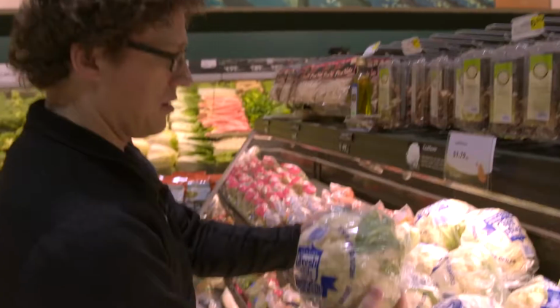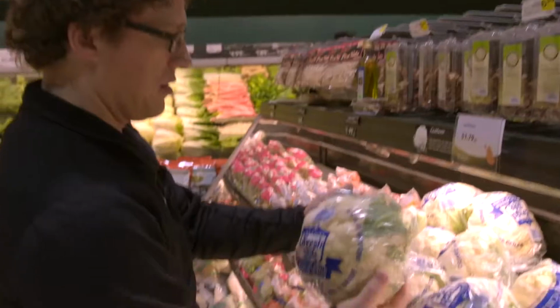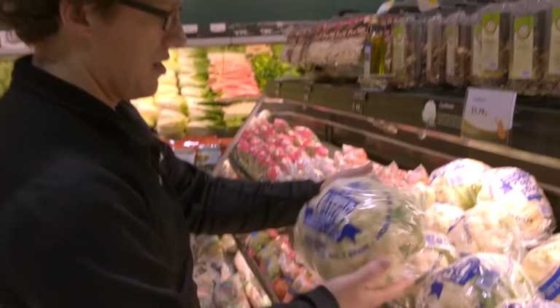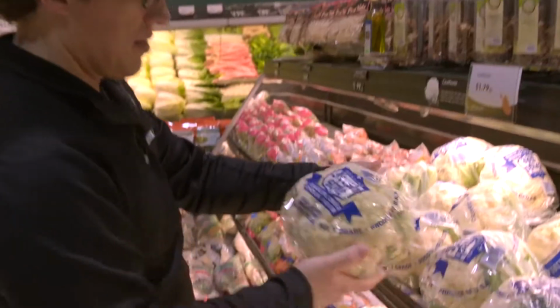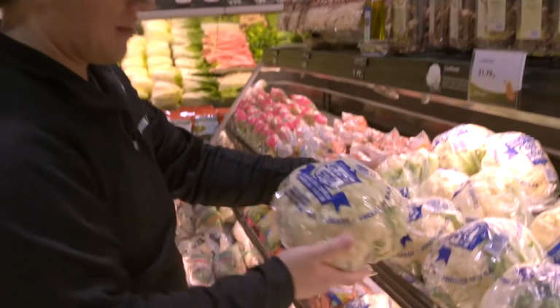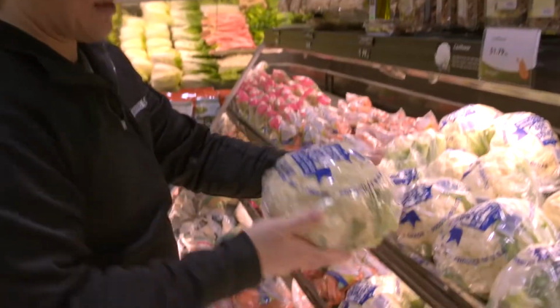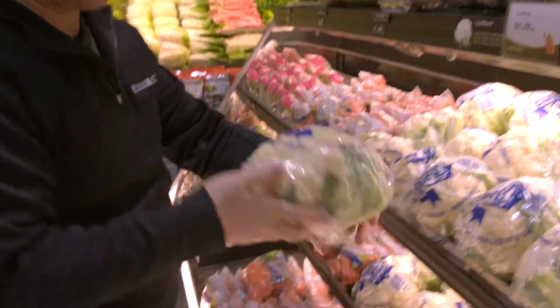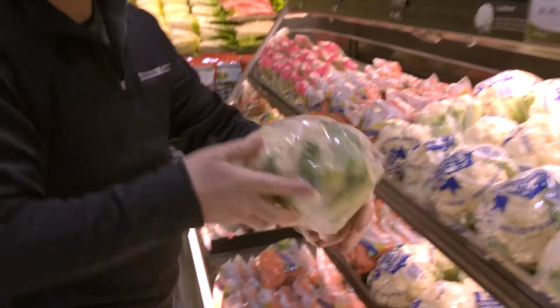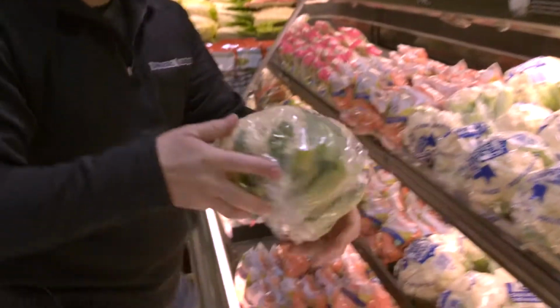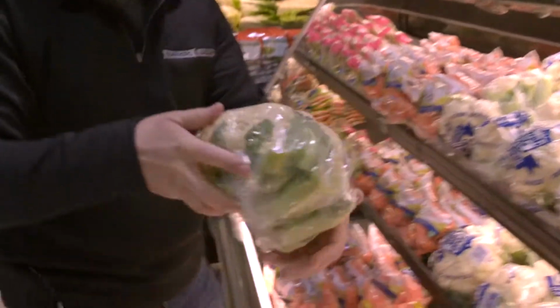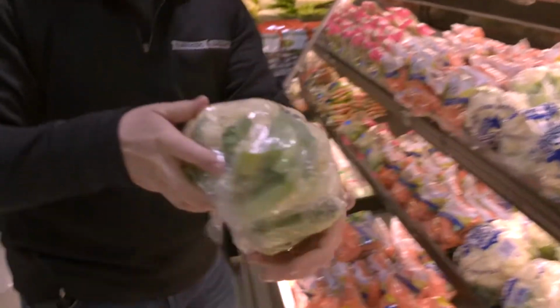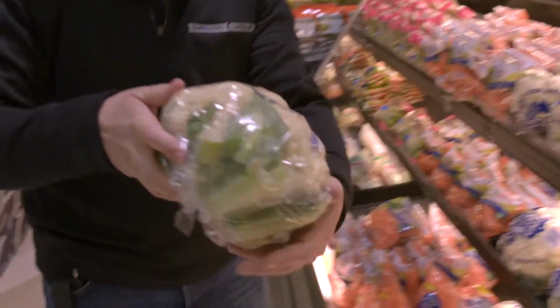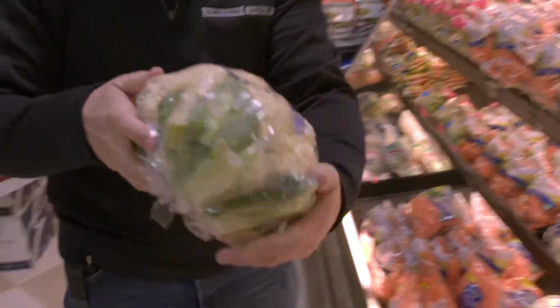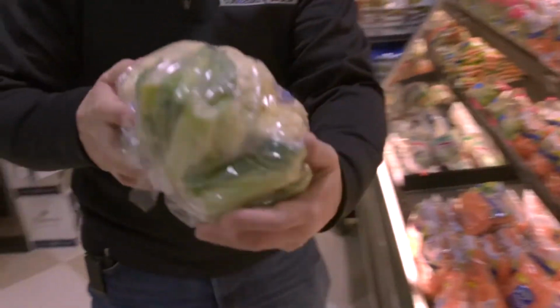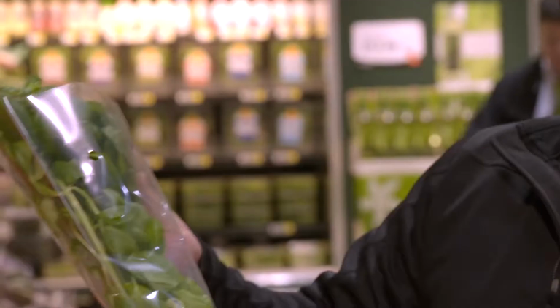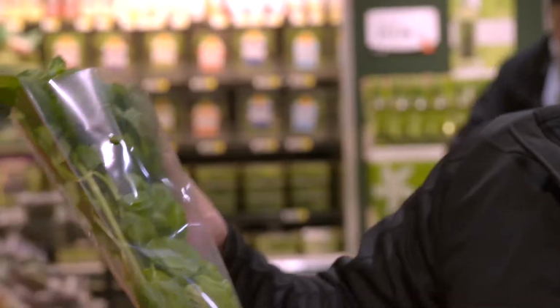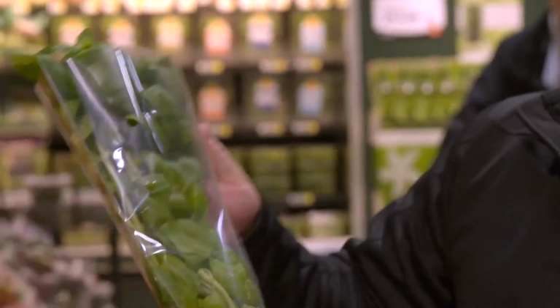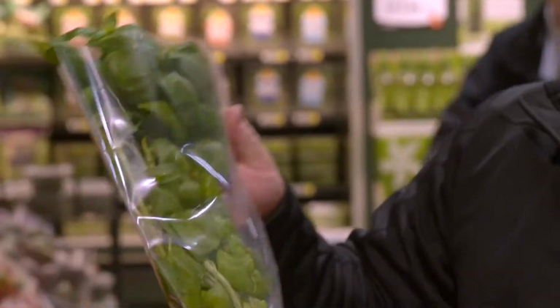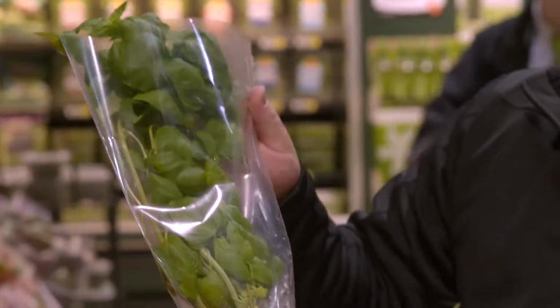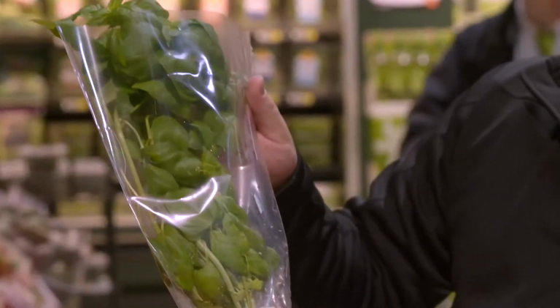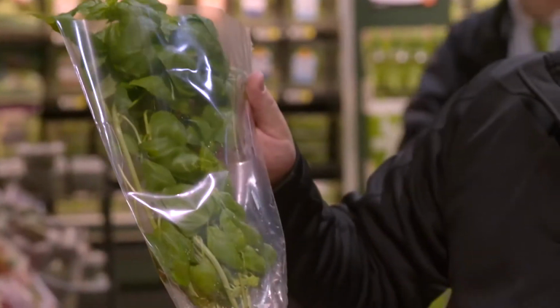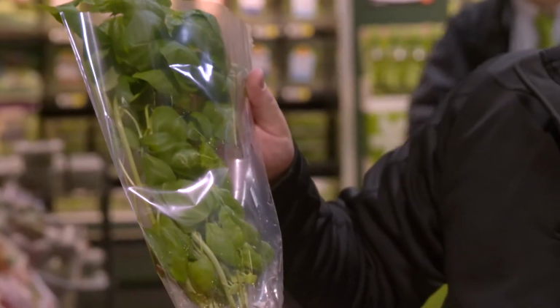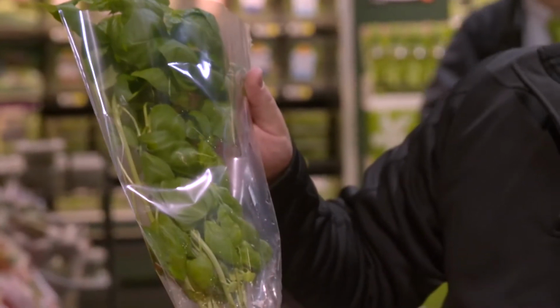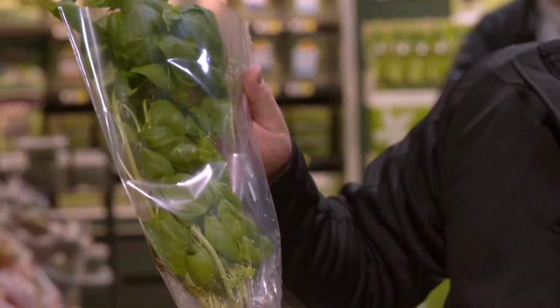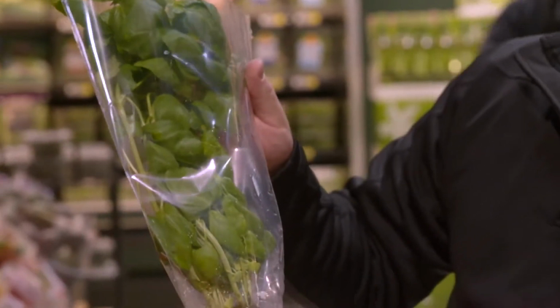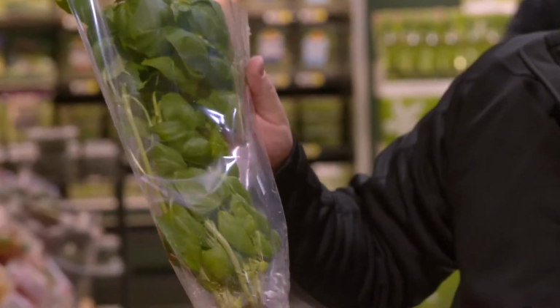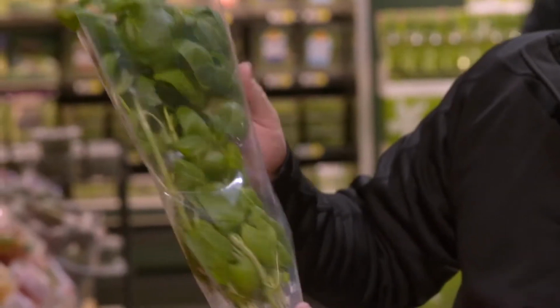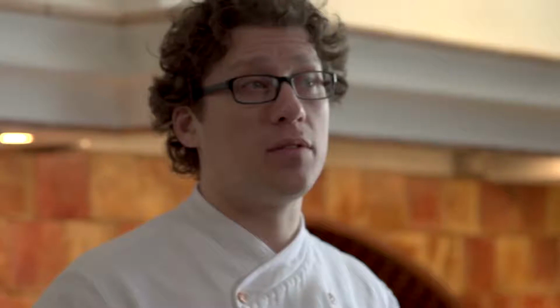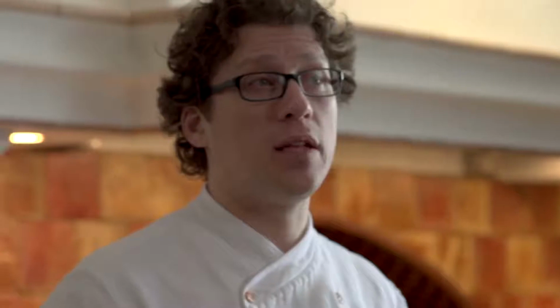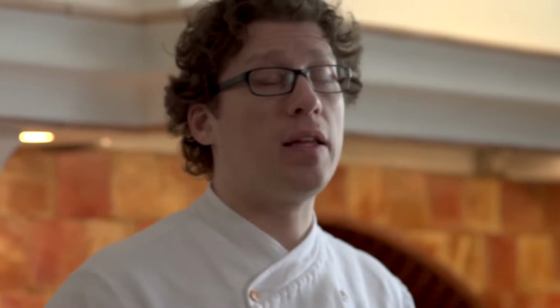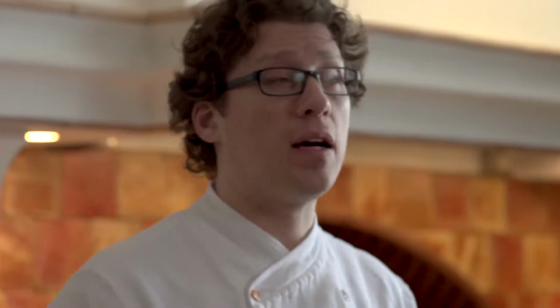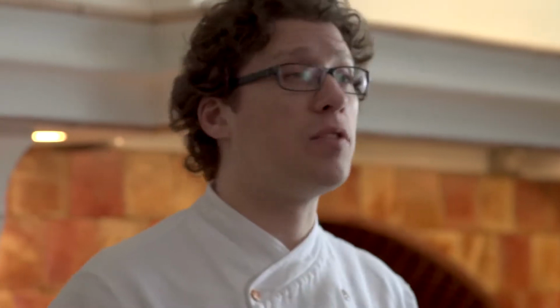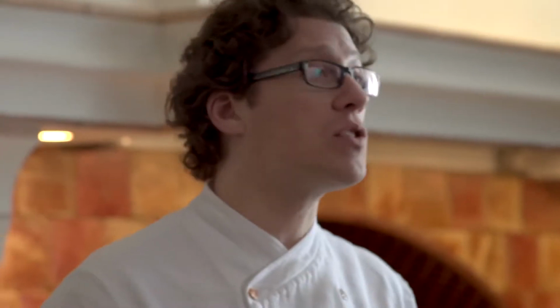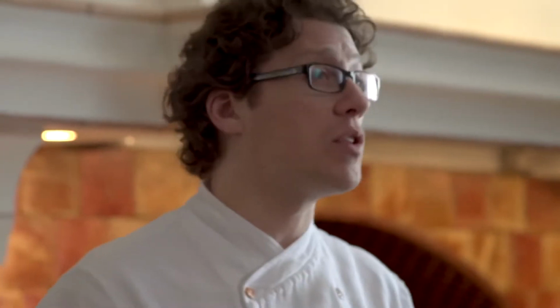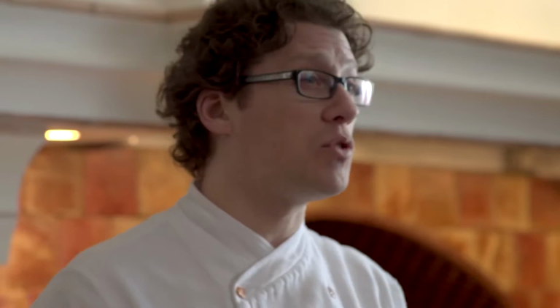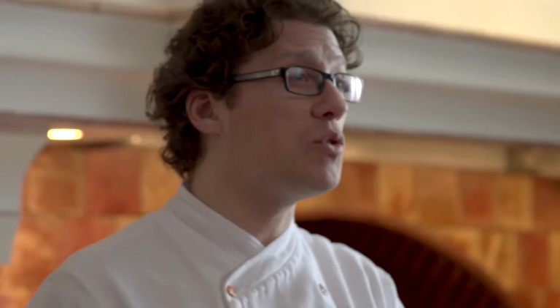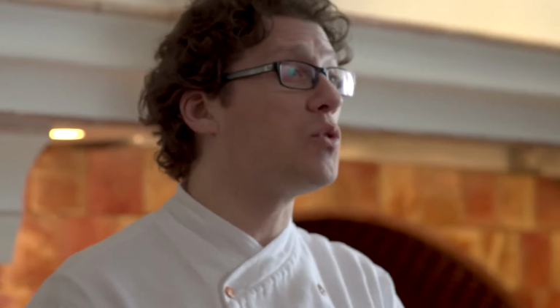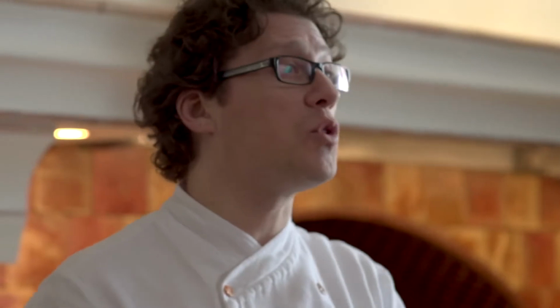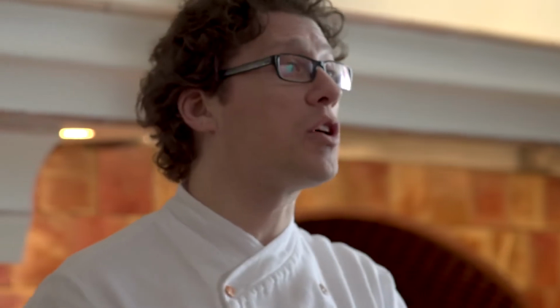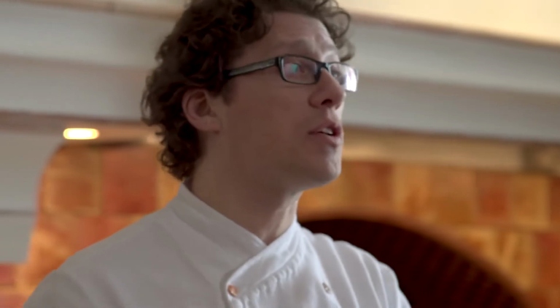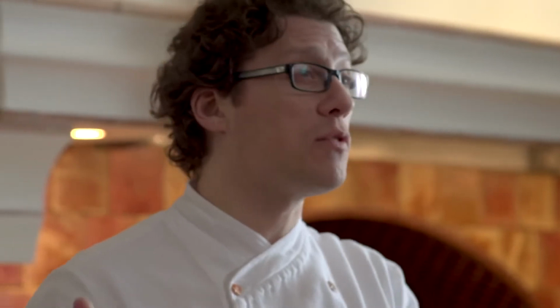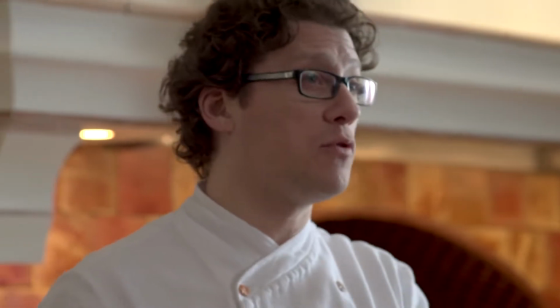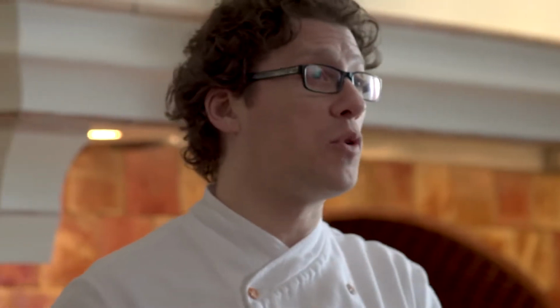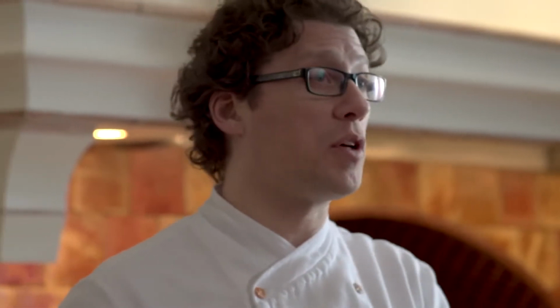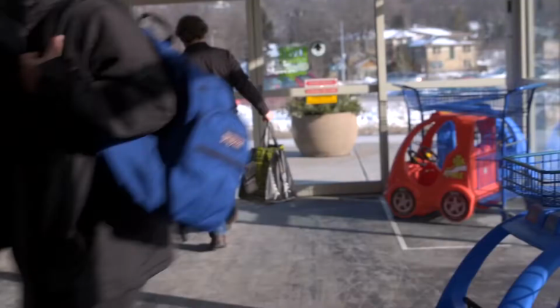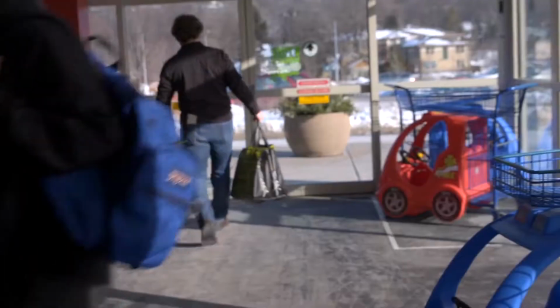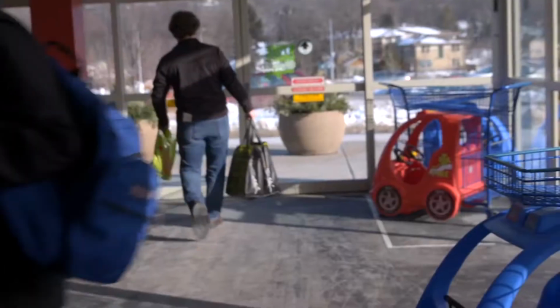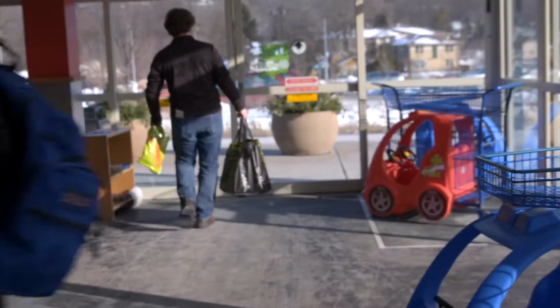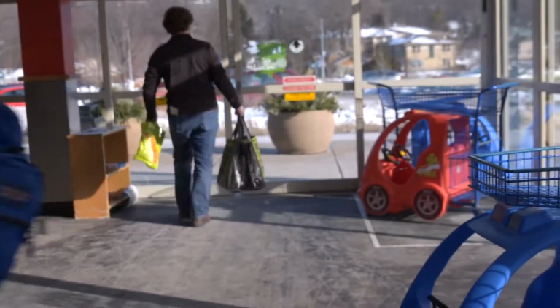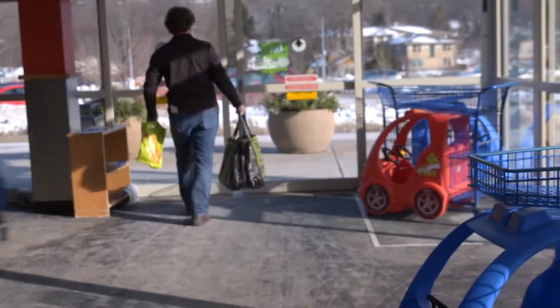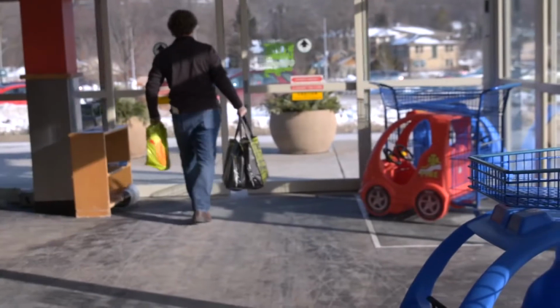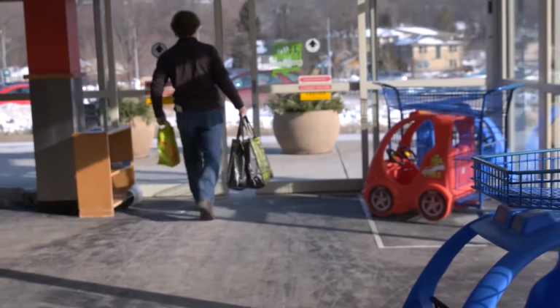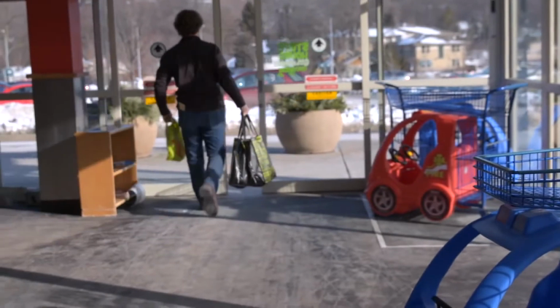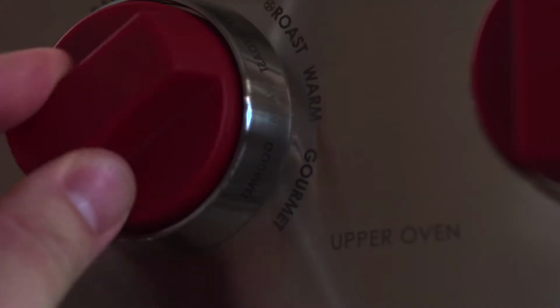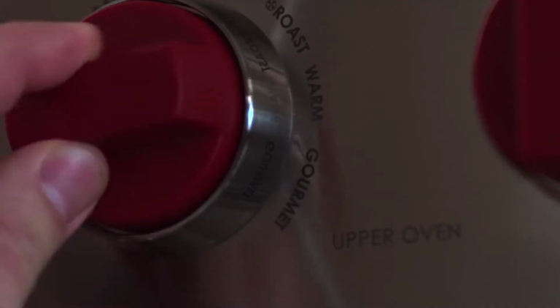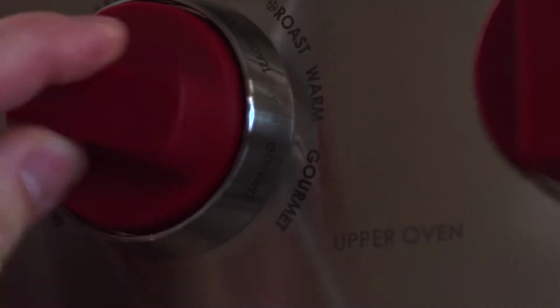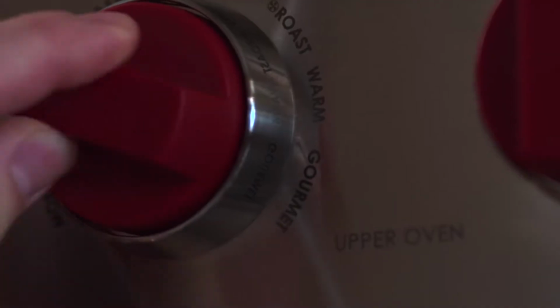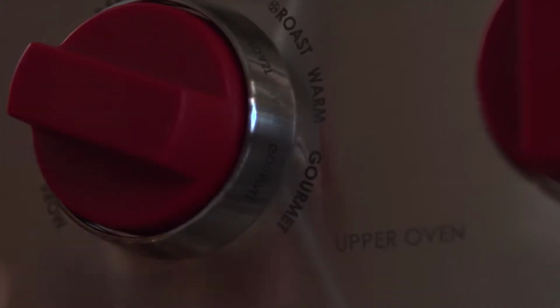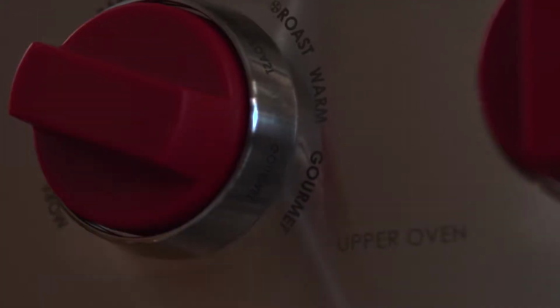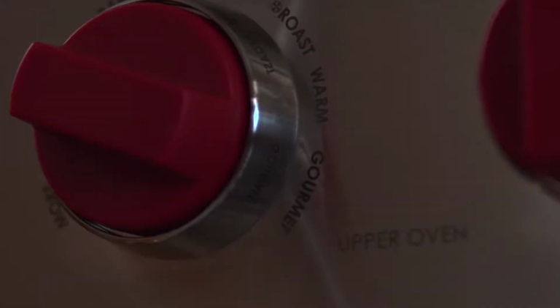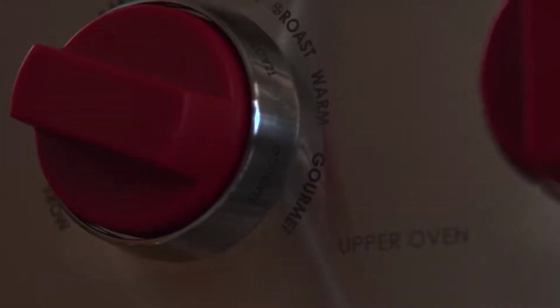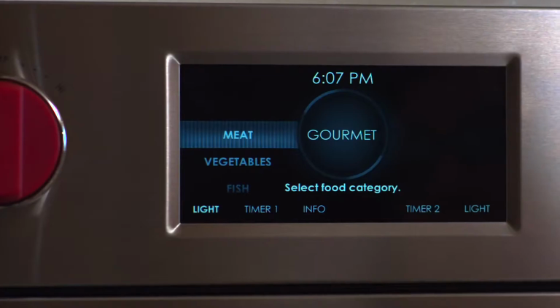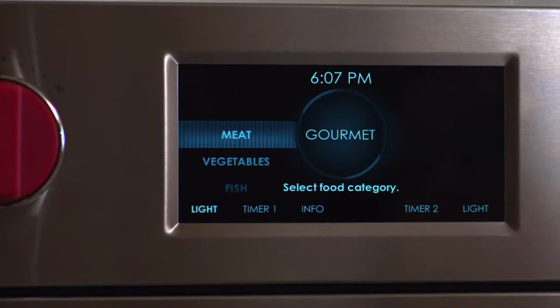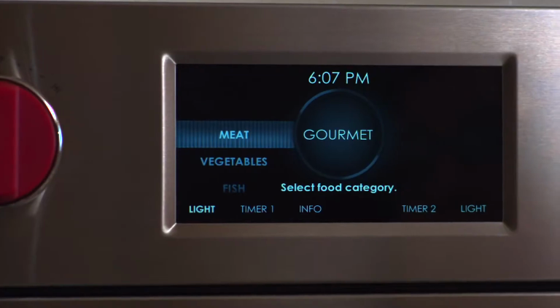Some cauliflower. Basil looks nice. Bring it home and the oven's gonna do the work for you.